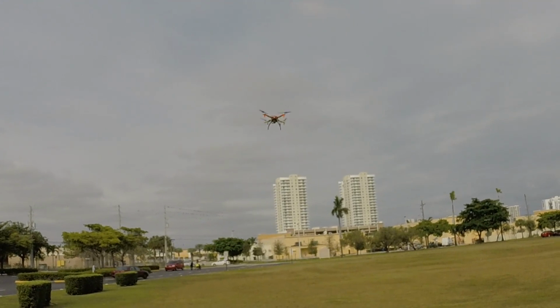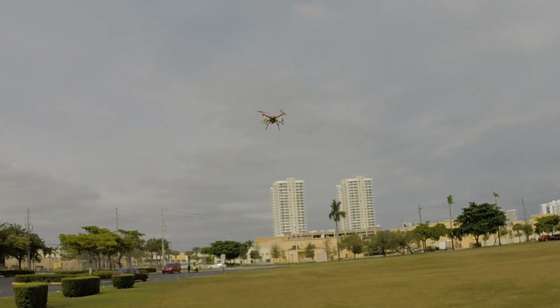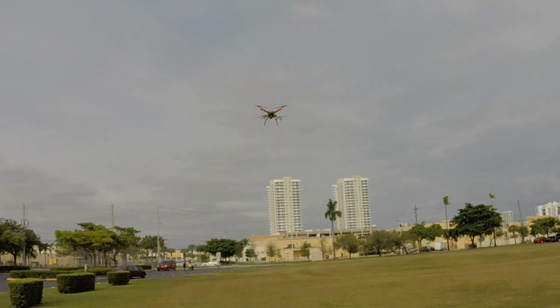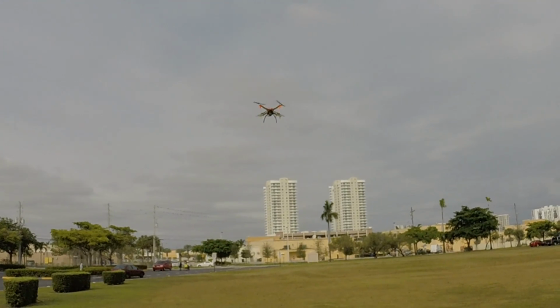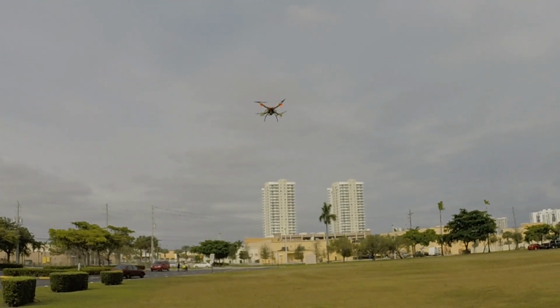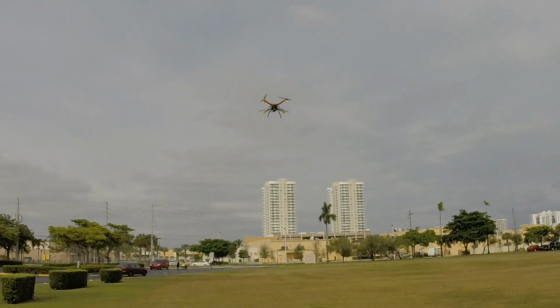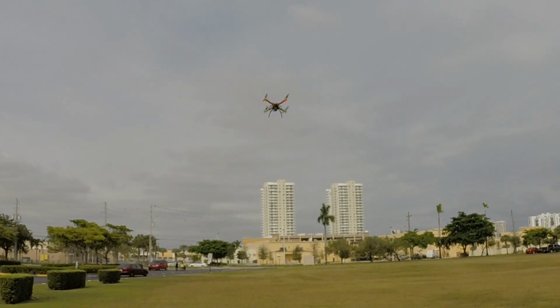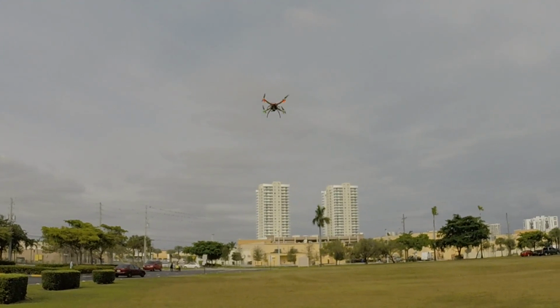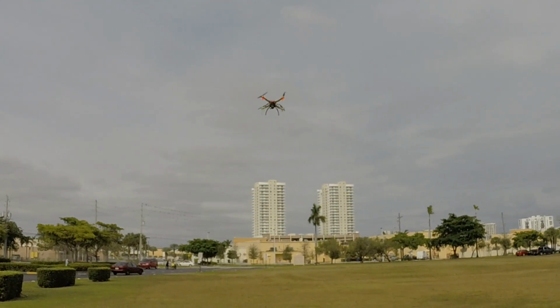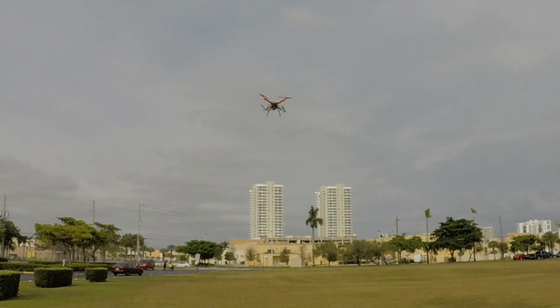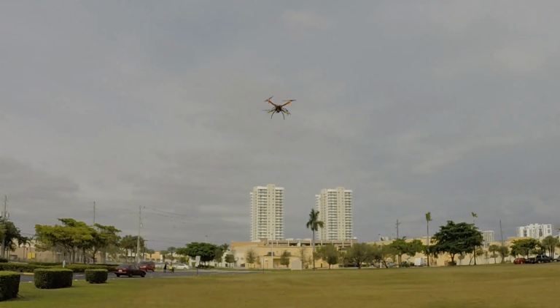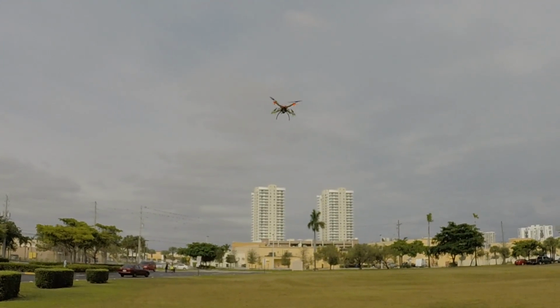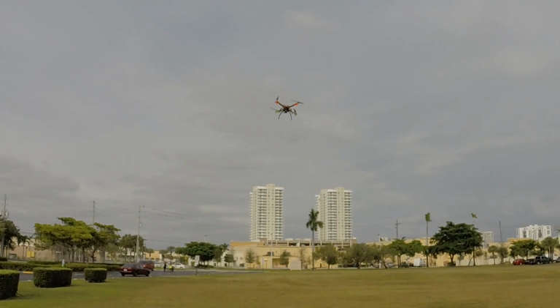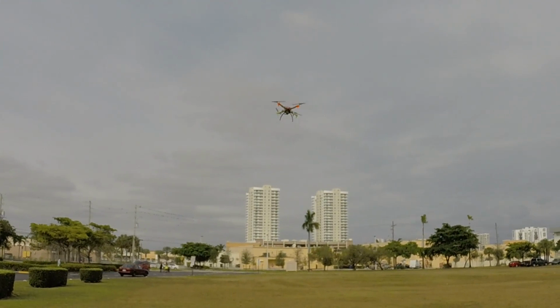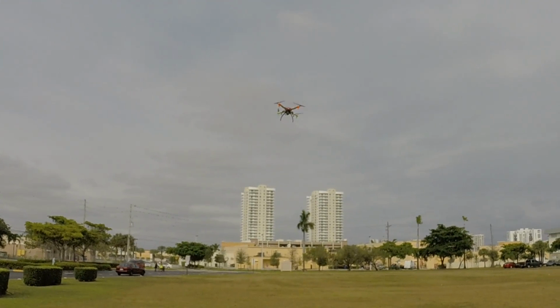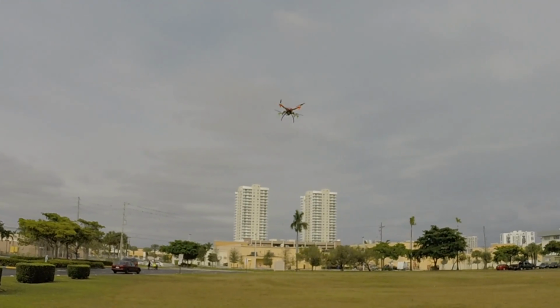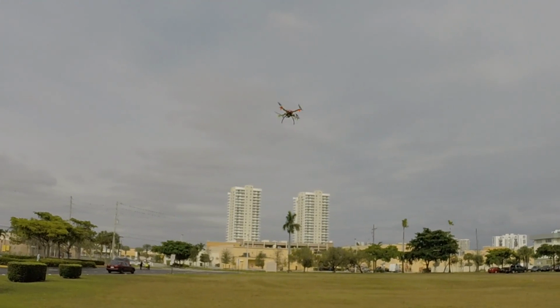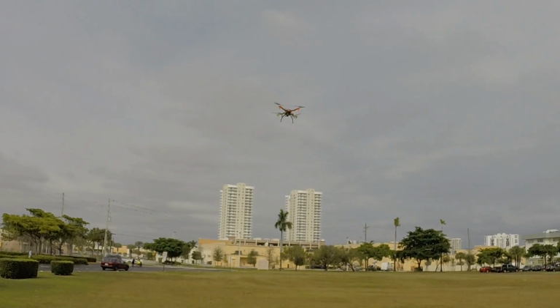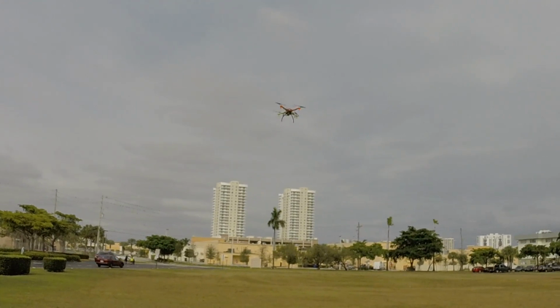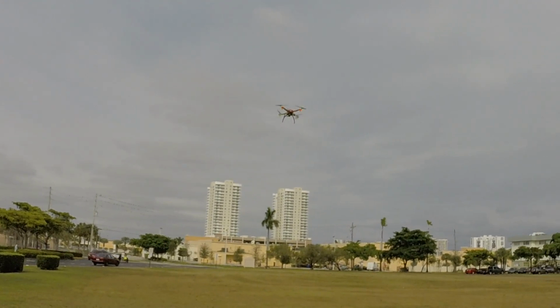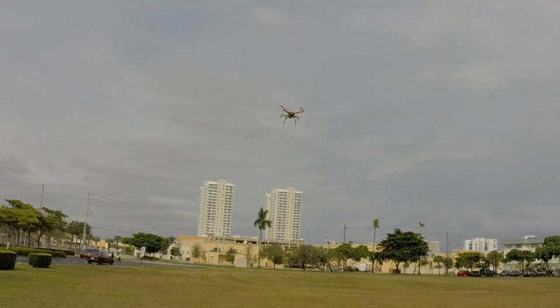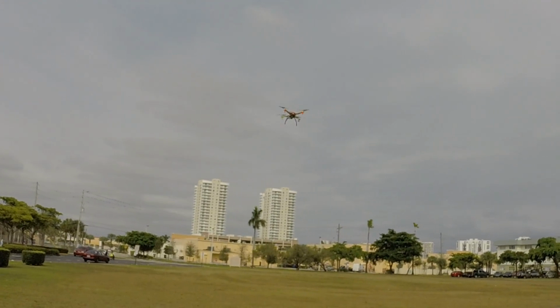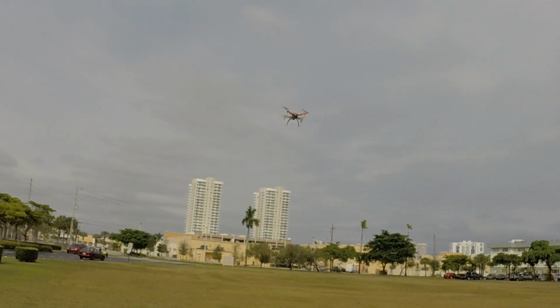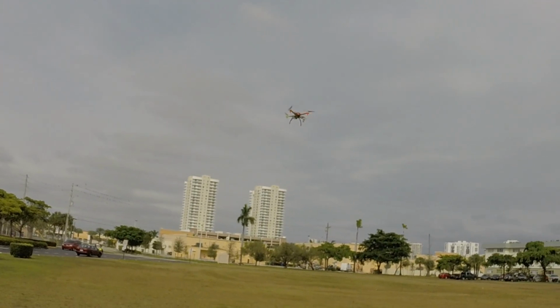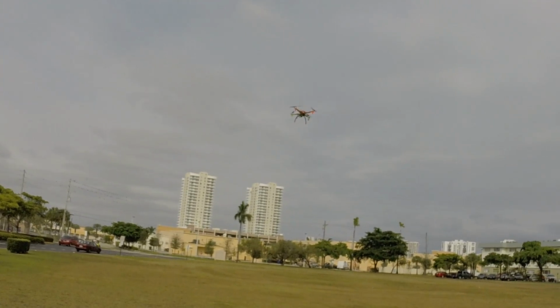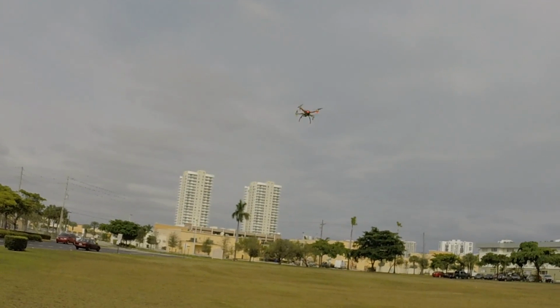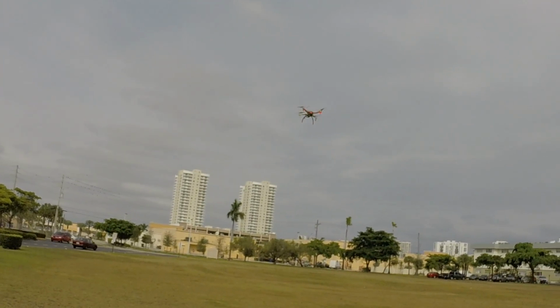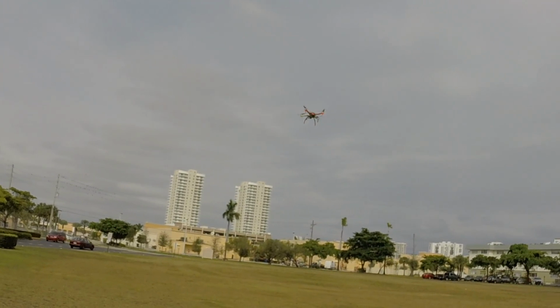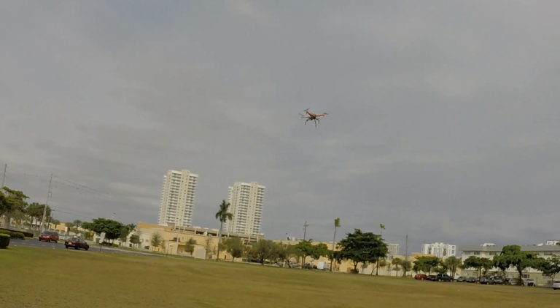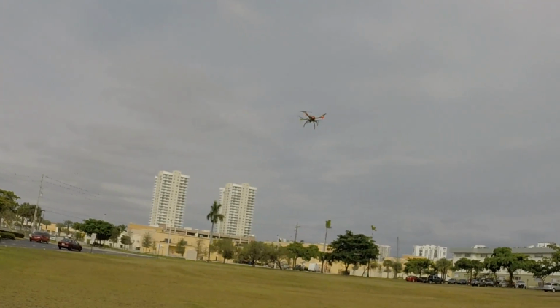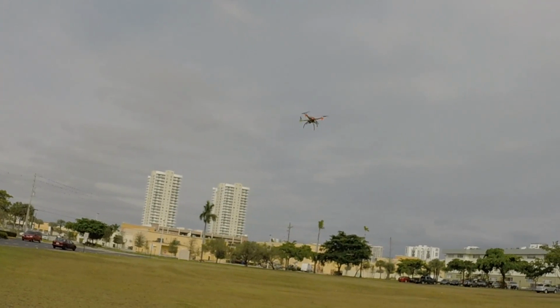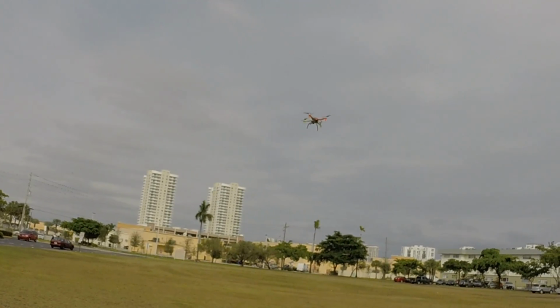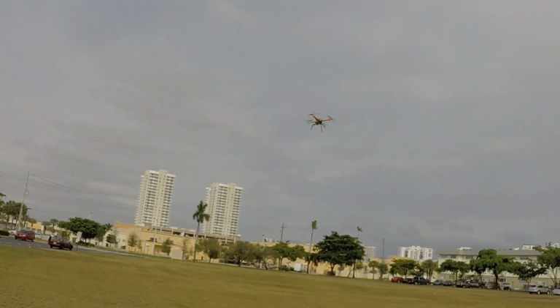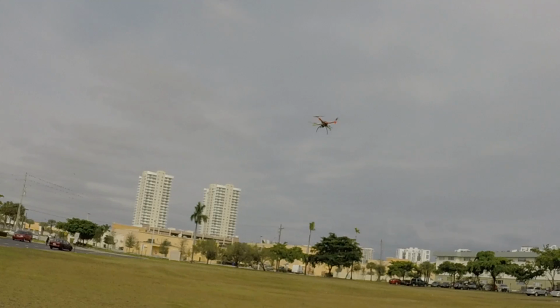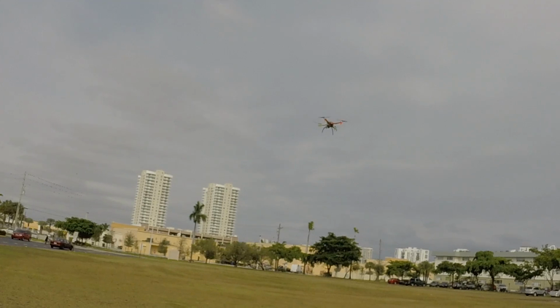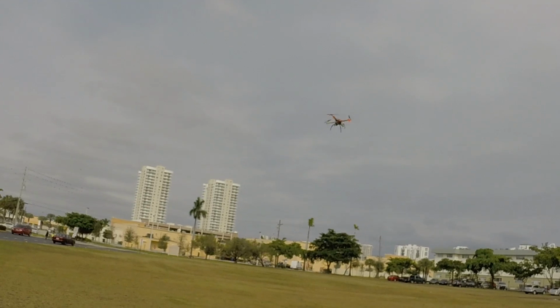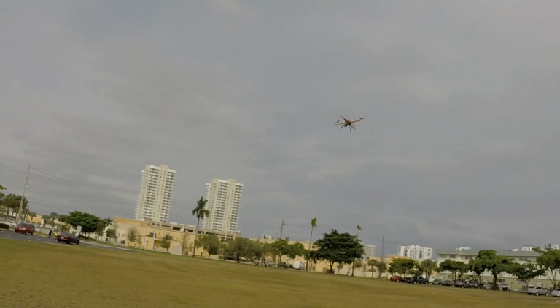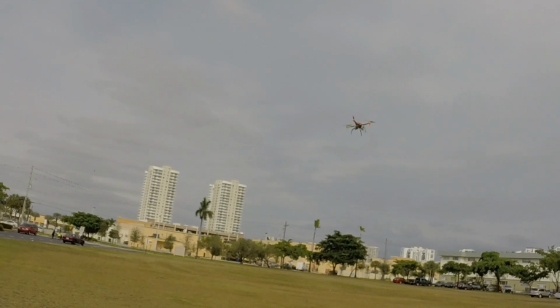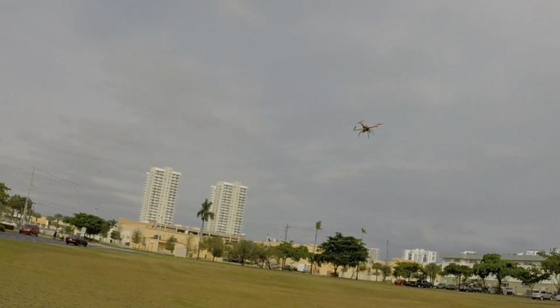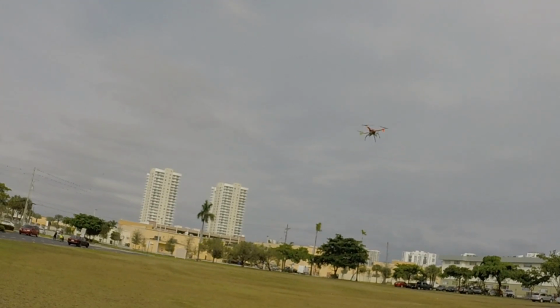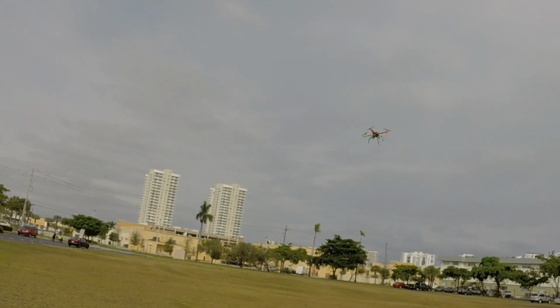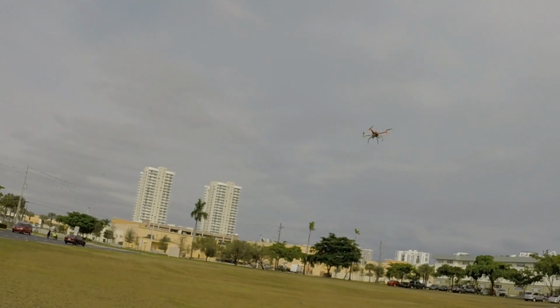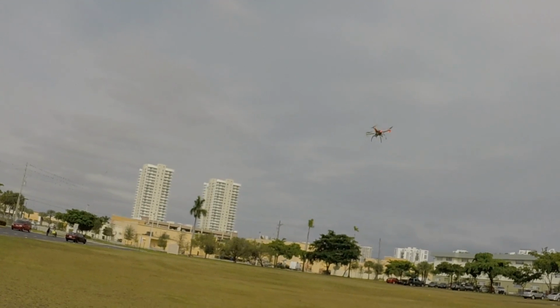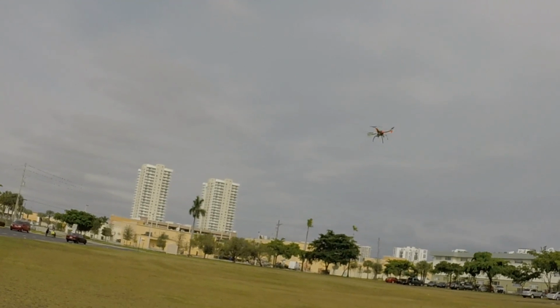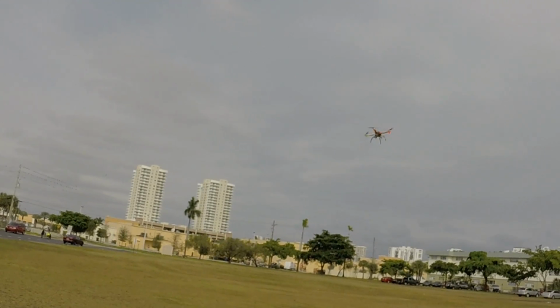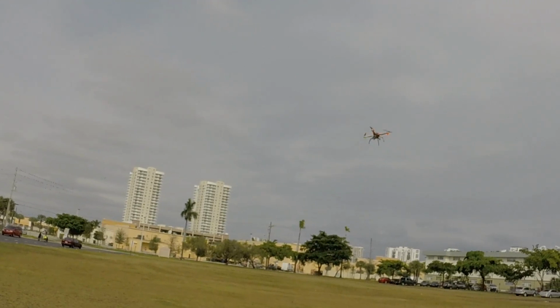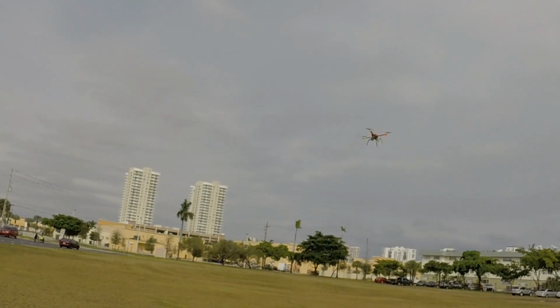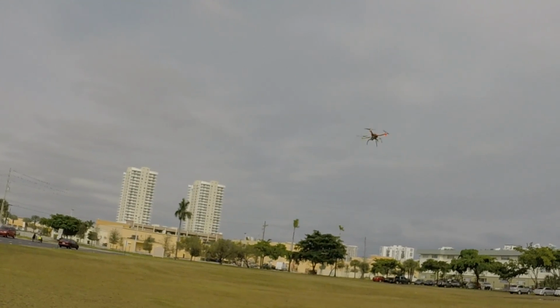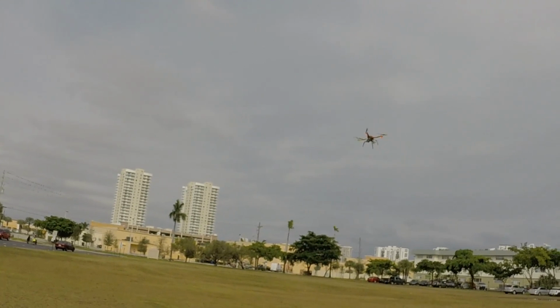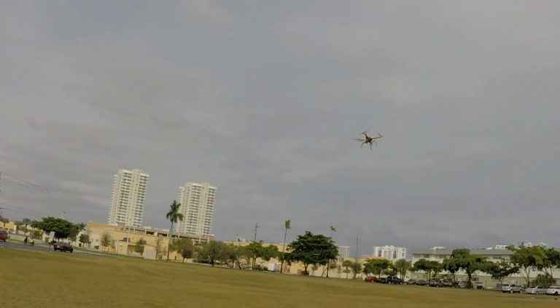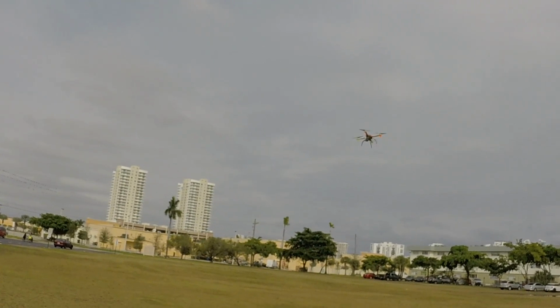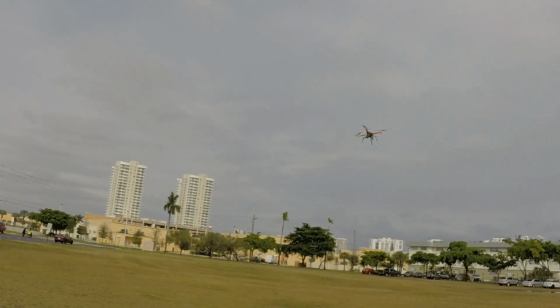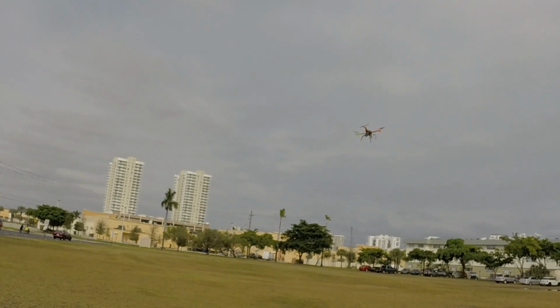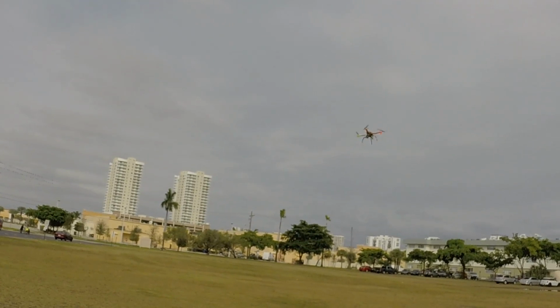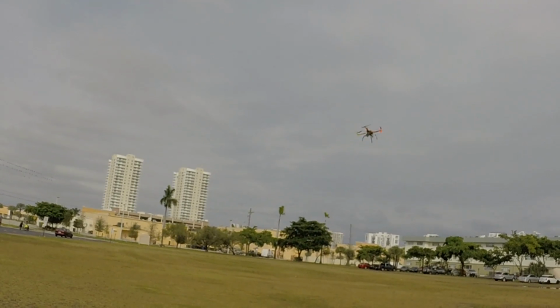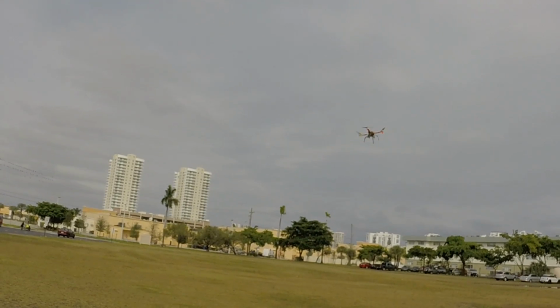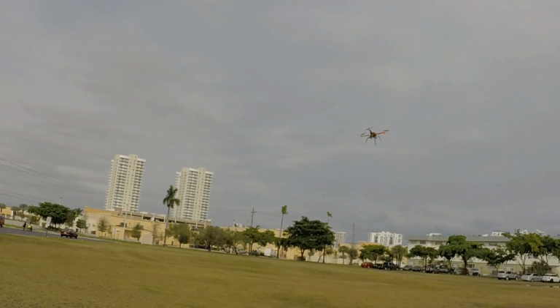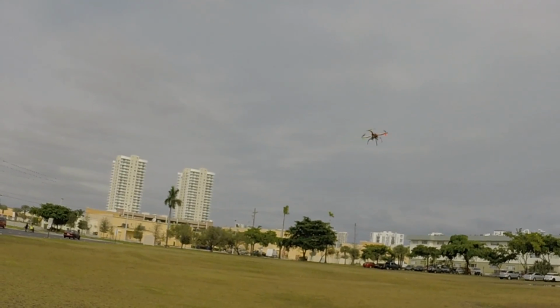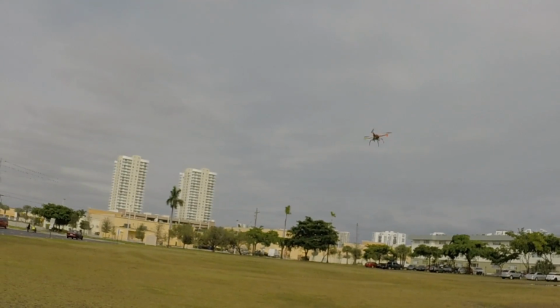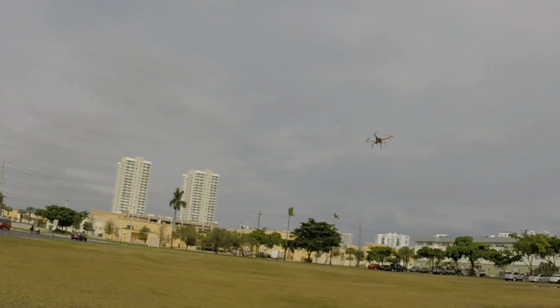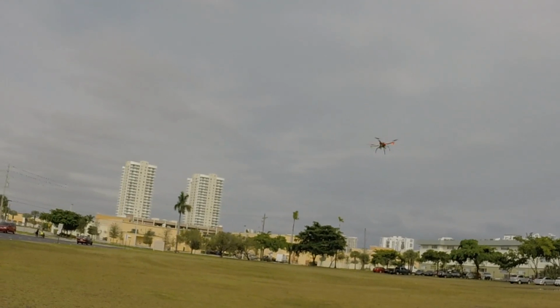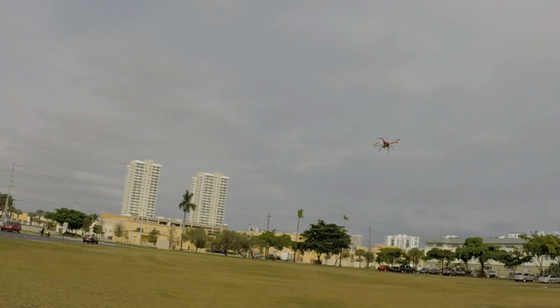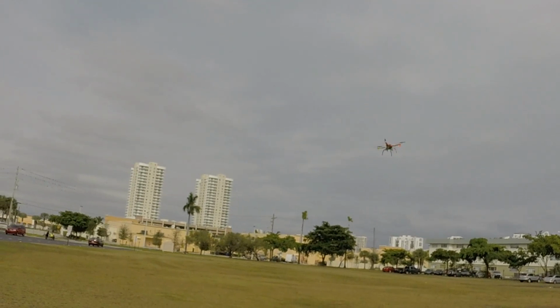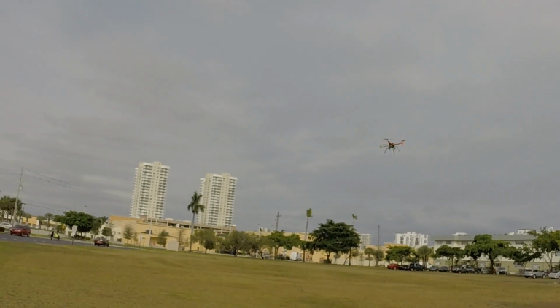I've been getting set up real high. I feel like it's still performing better after the firmware upgrade.